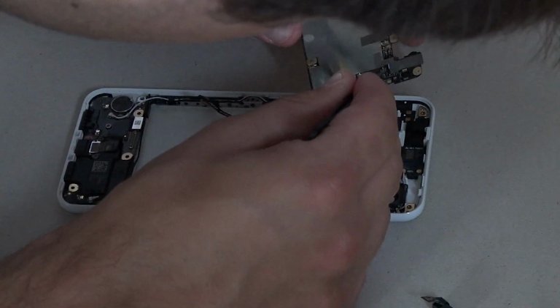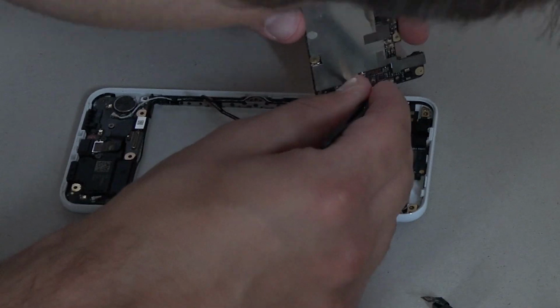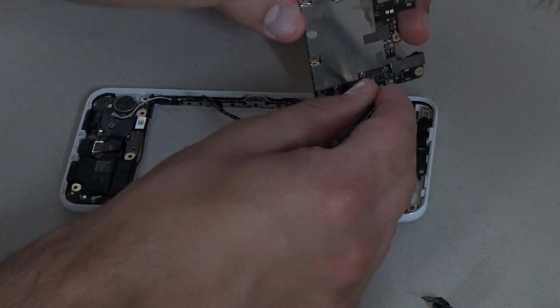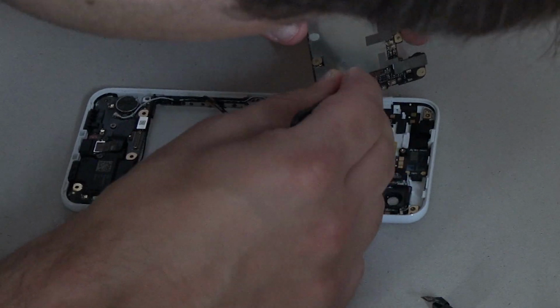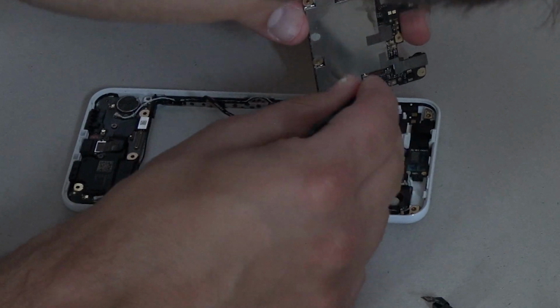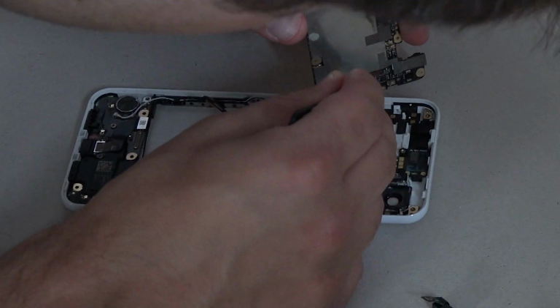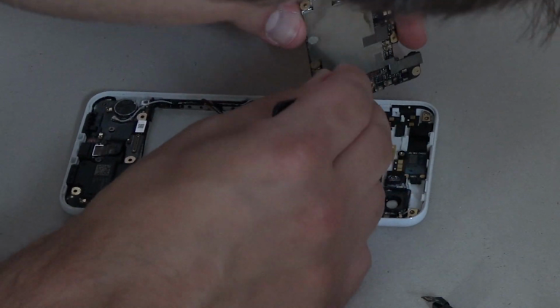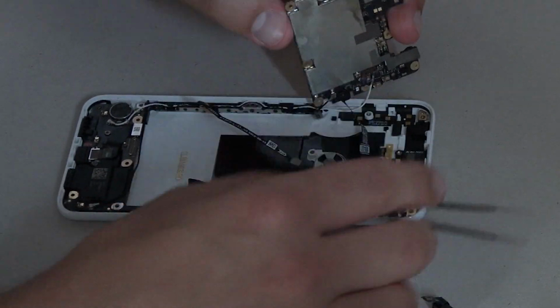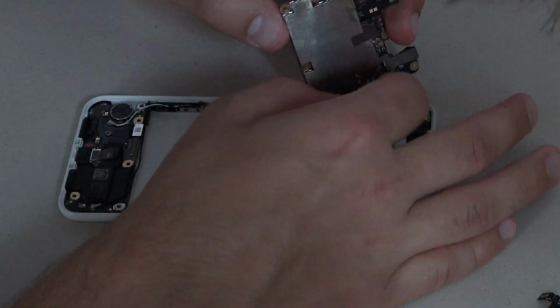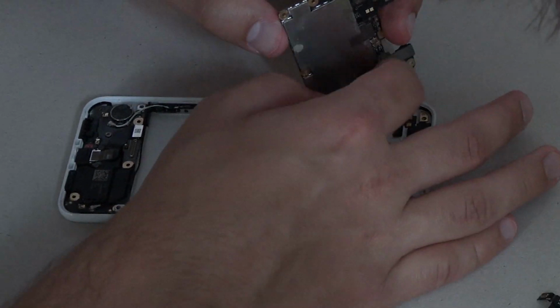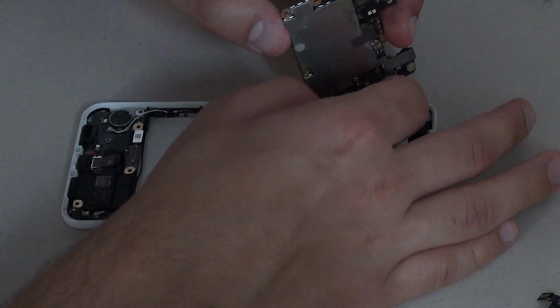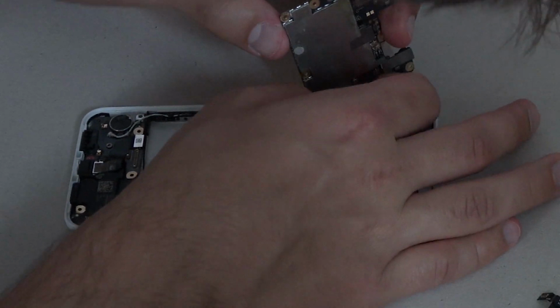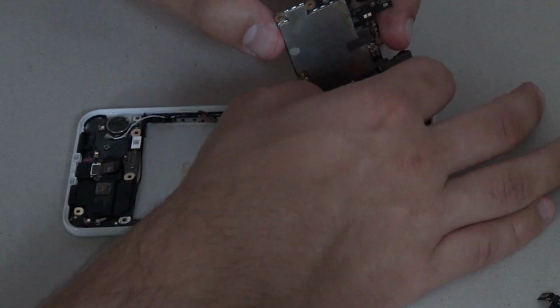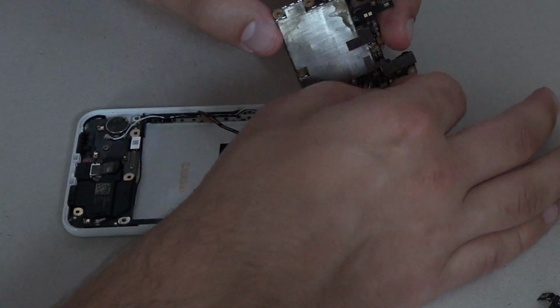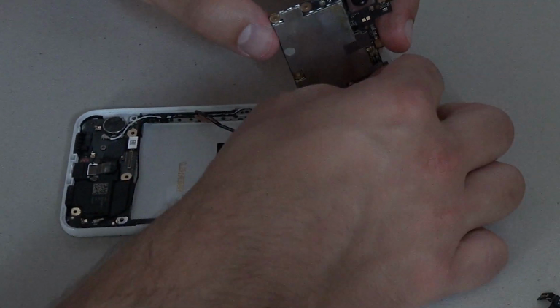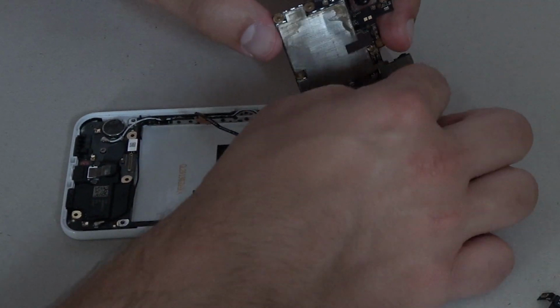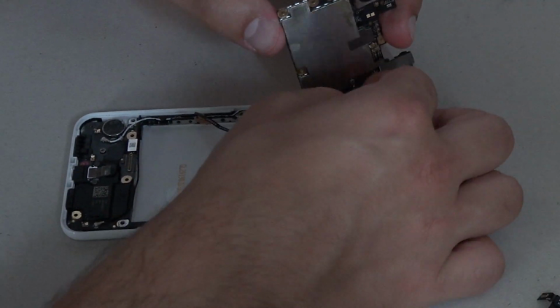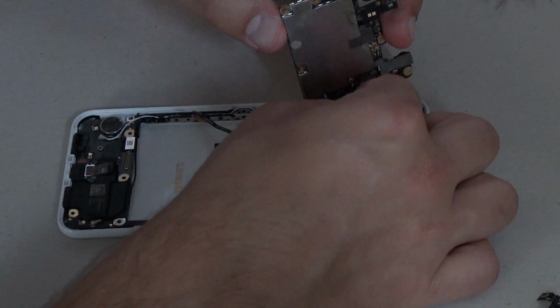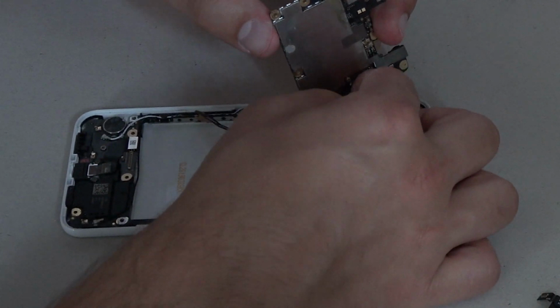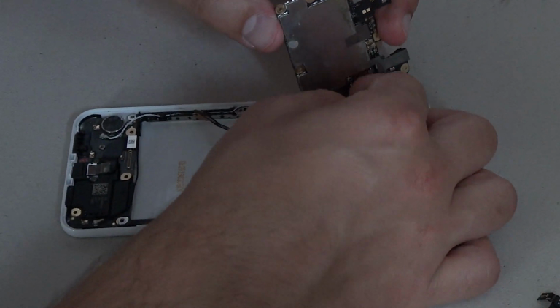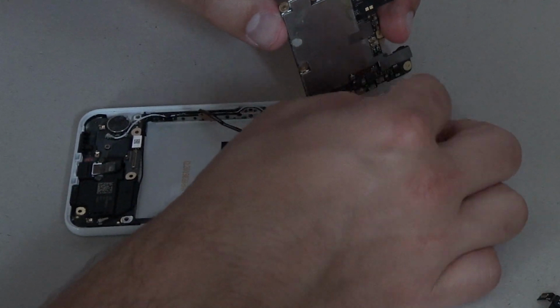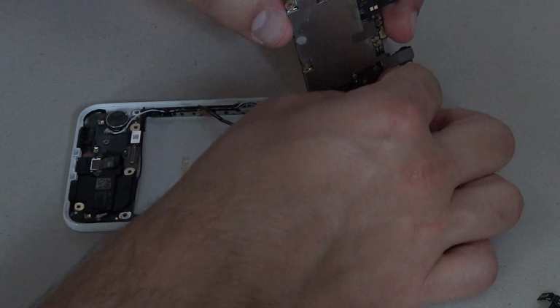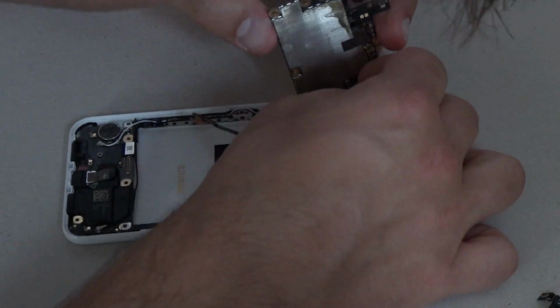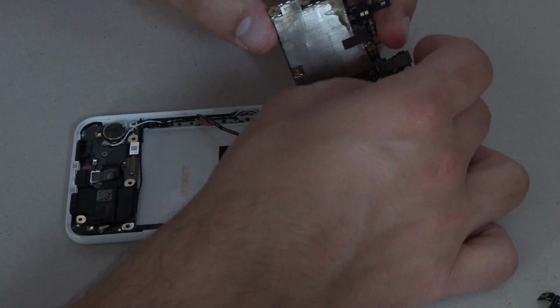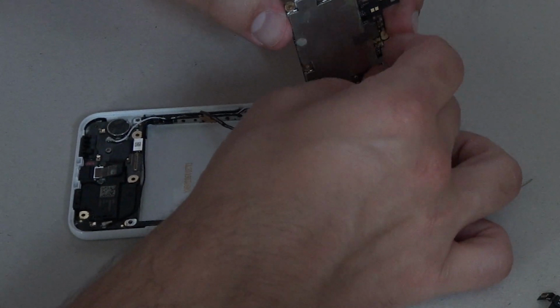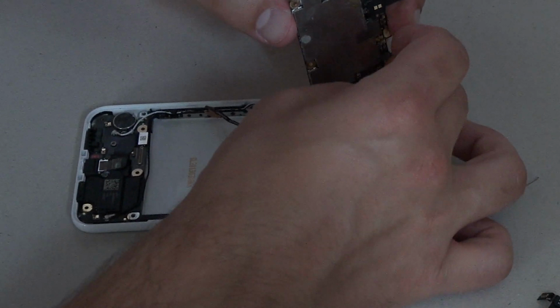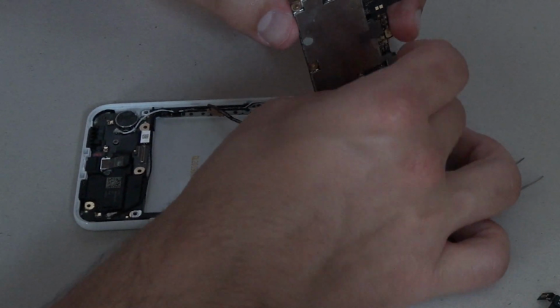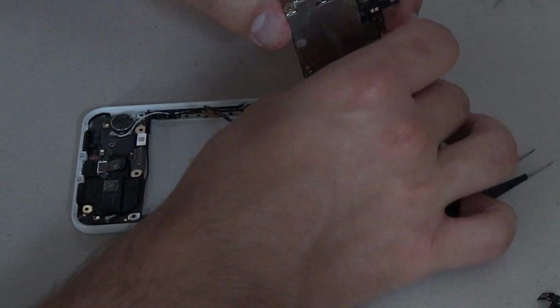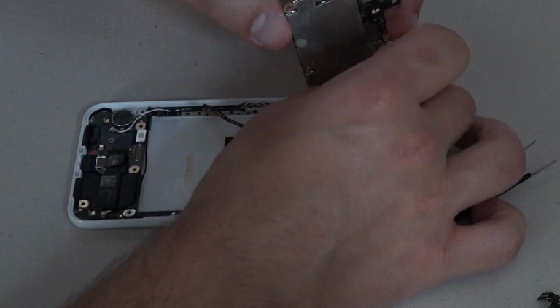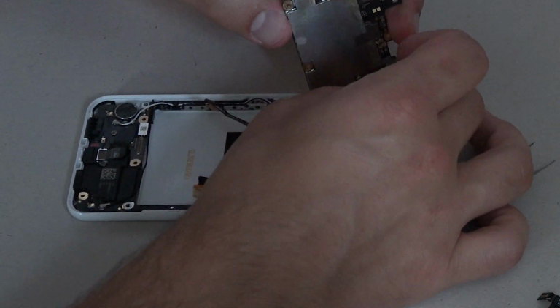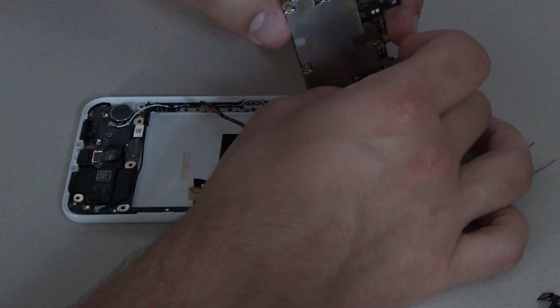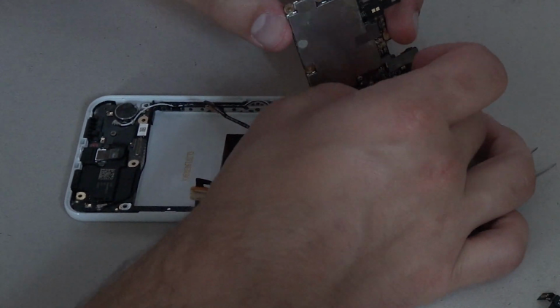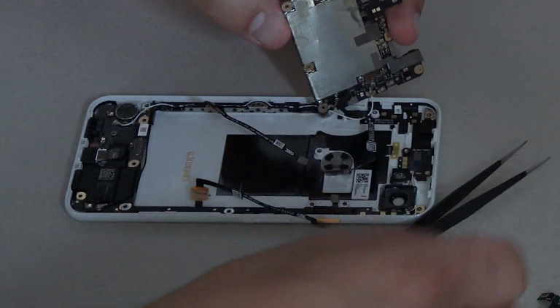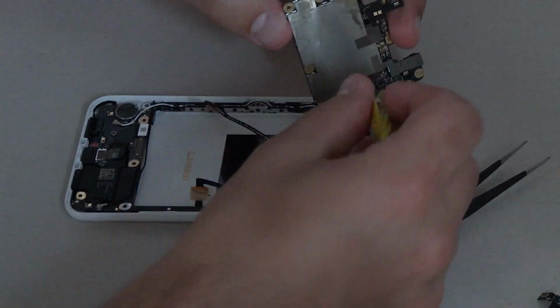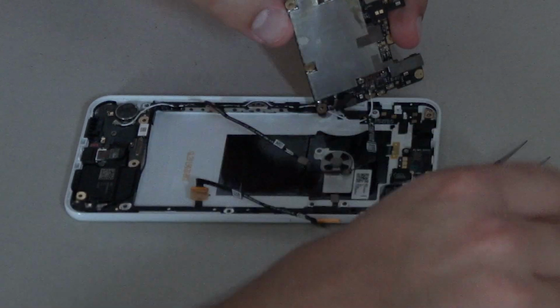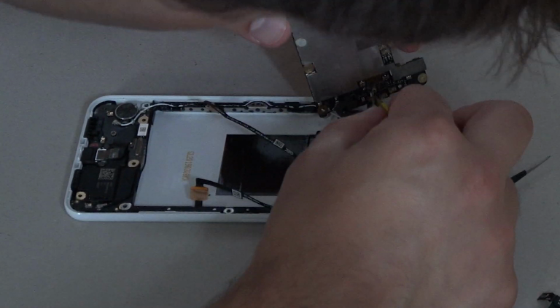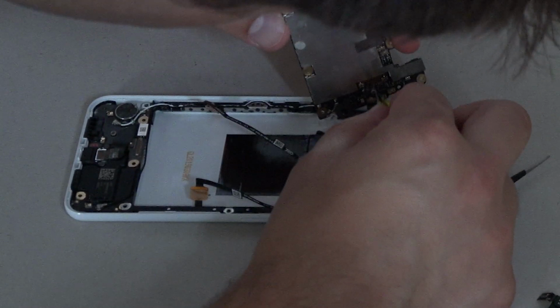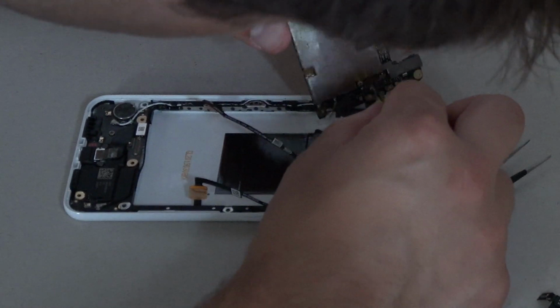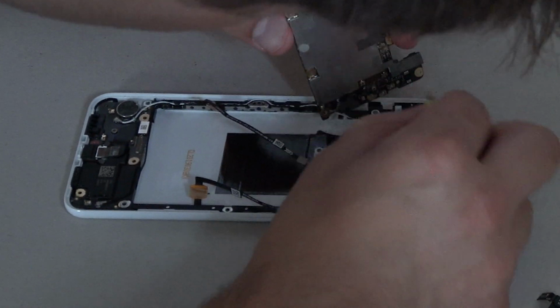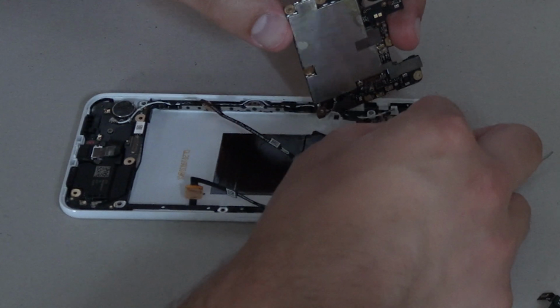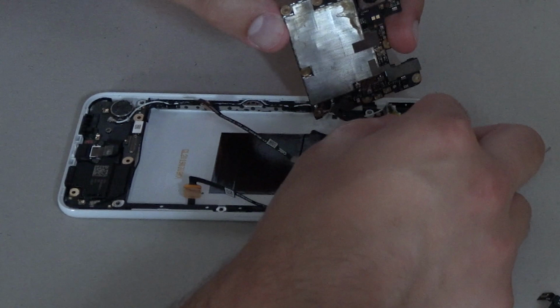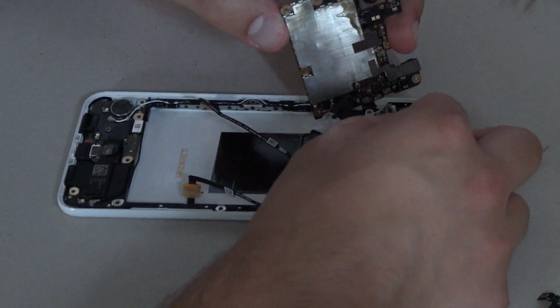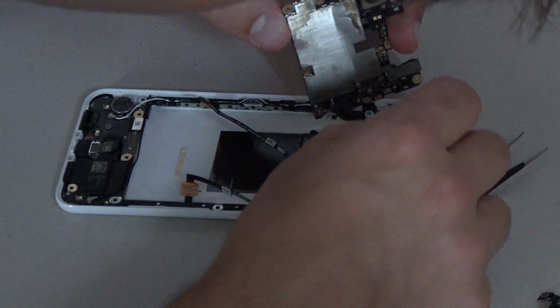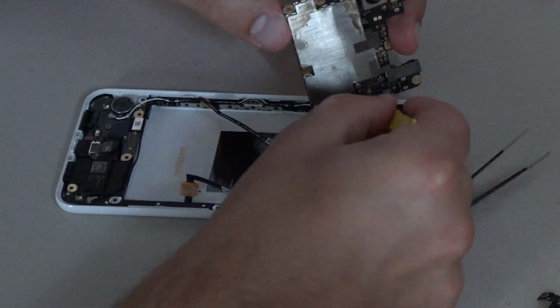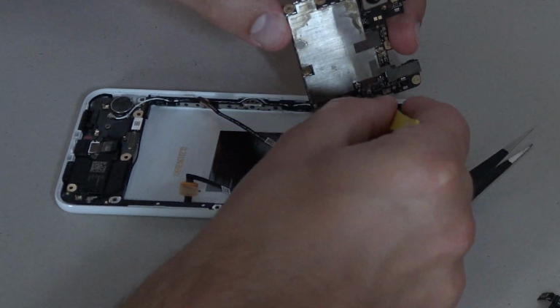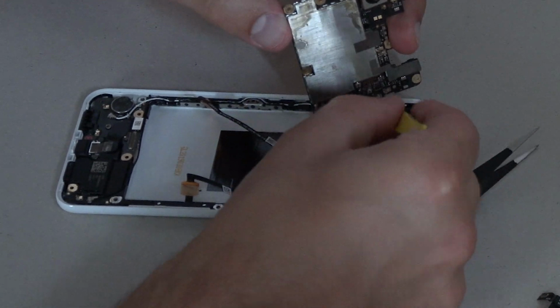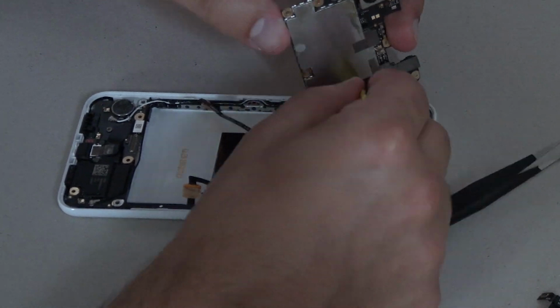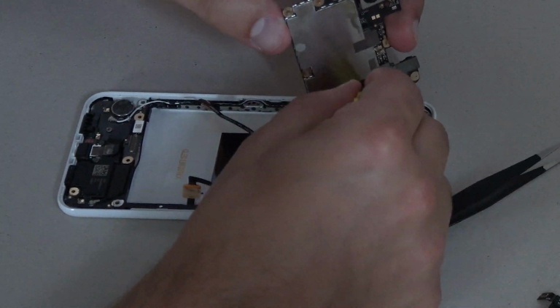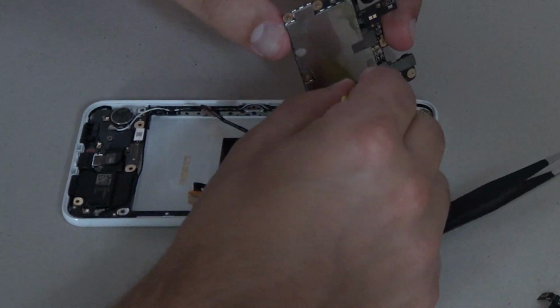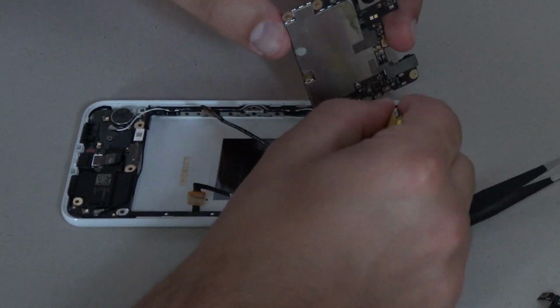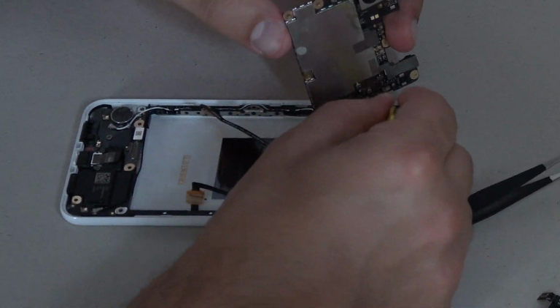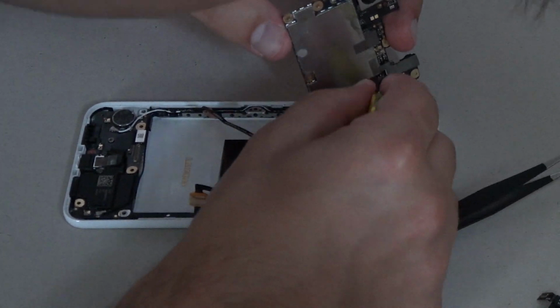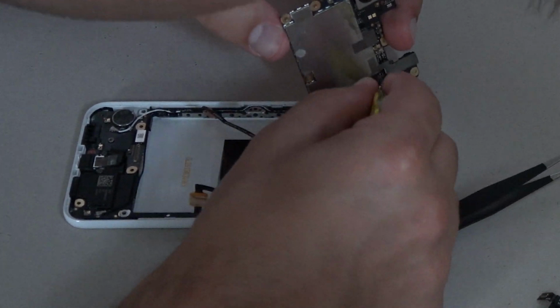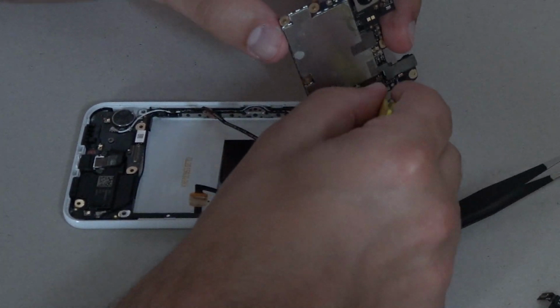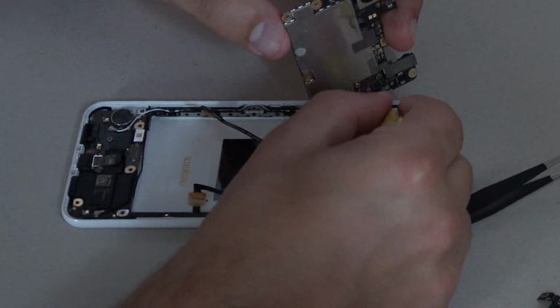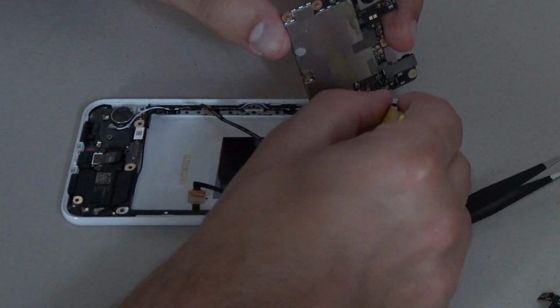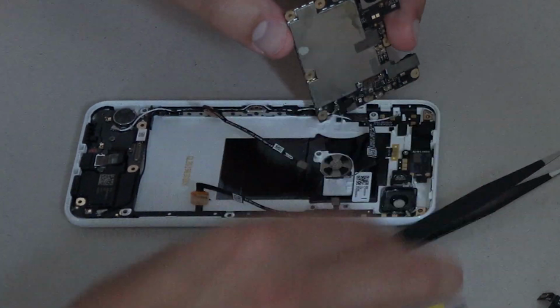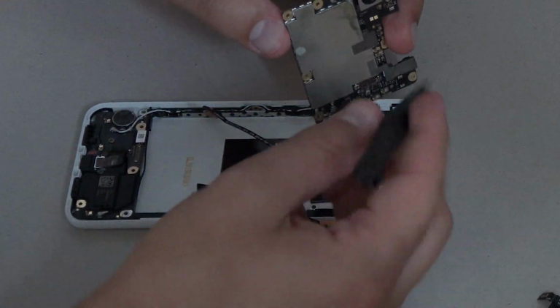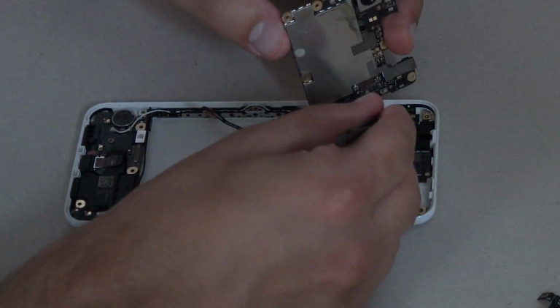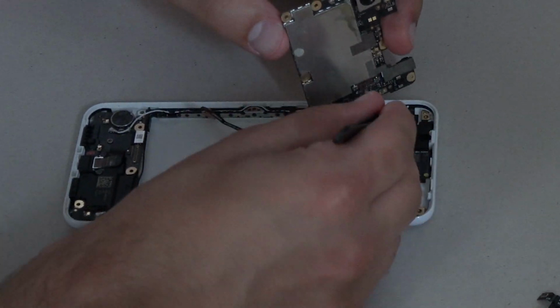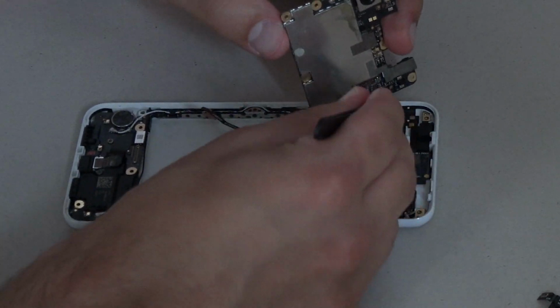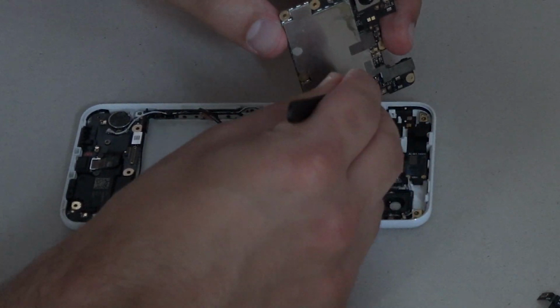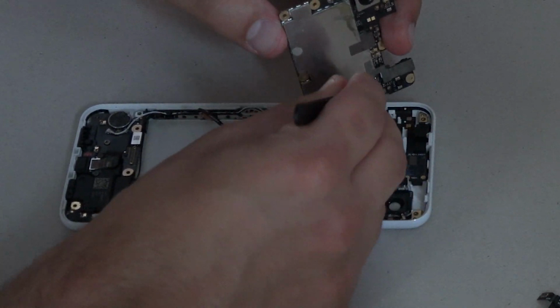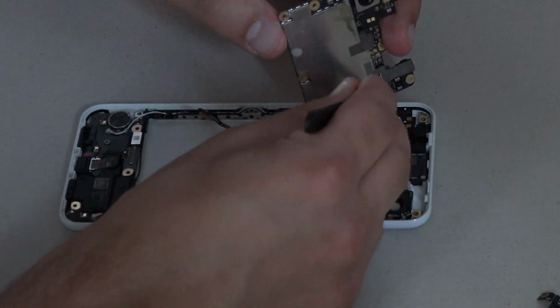Then the motherboard is ready to go back in. Remember to connect the antenna wires on the underside with the fingerprint scanner before laying it into place.